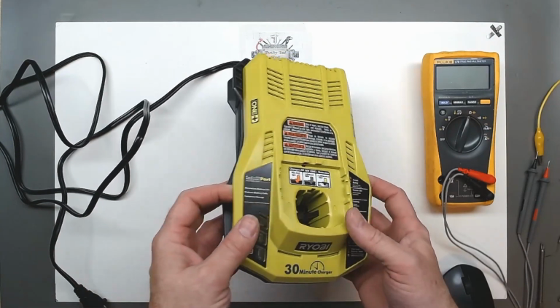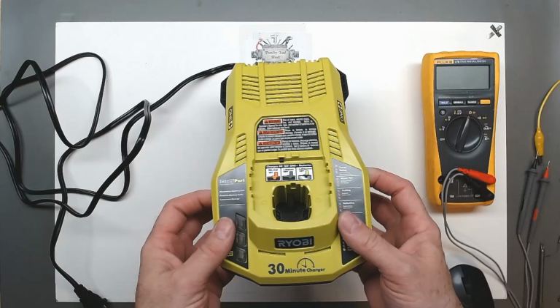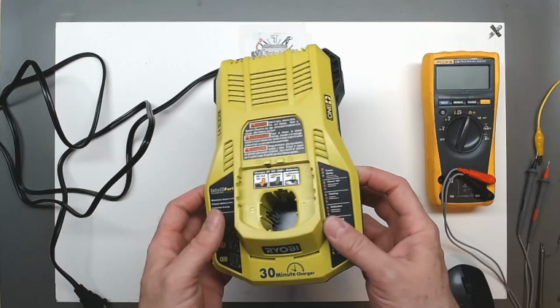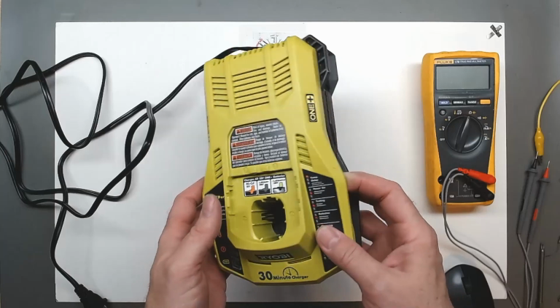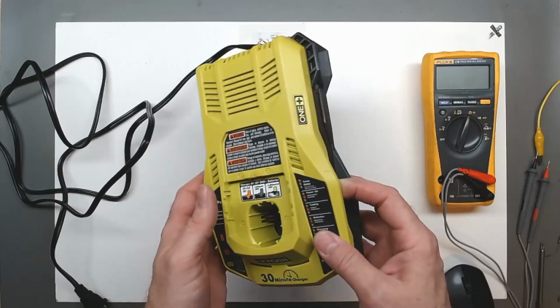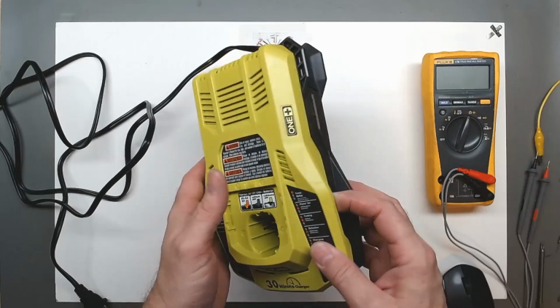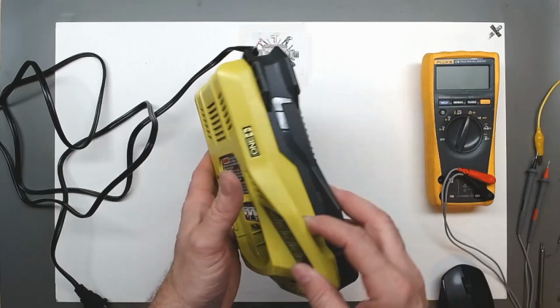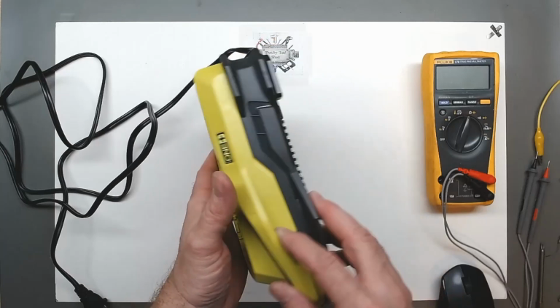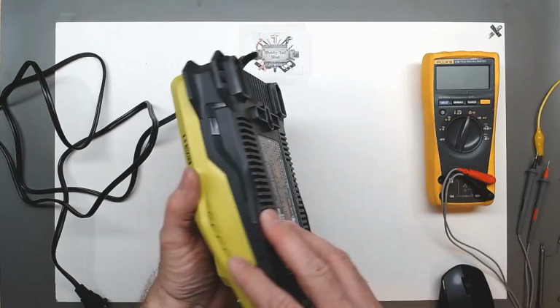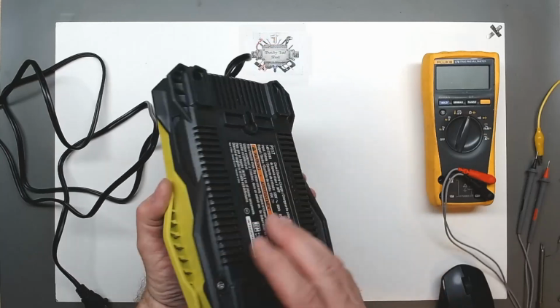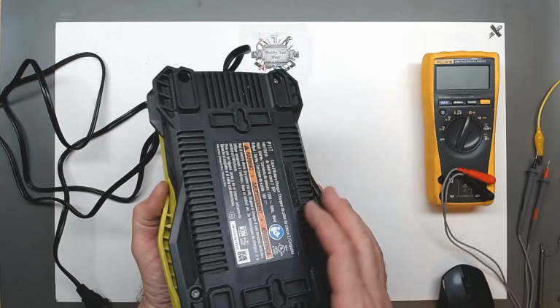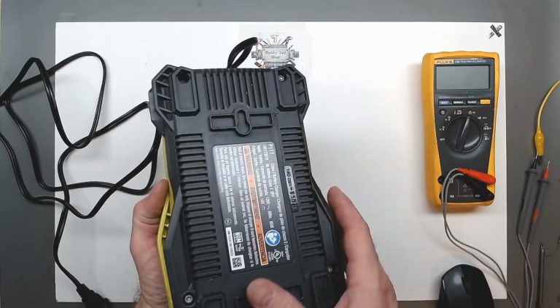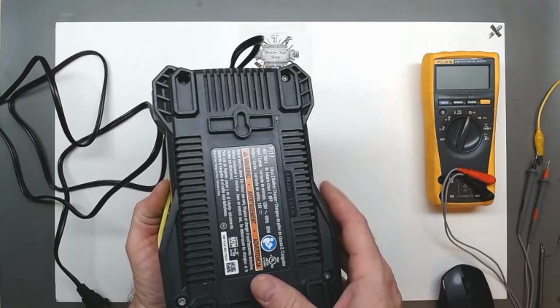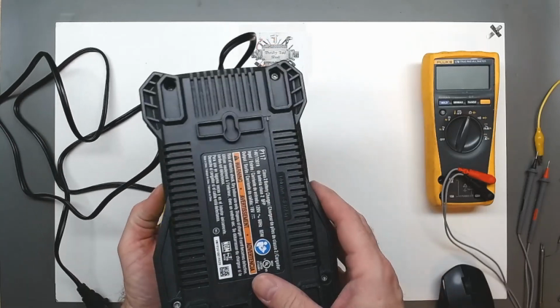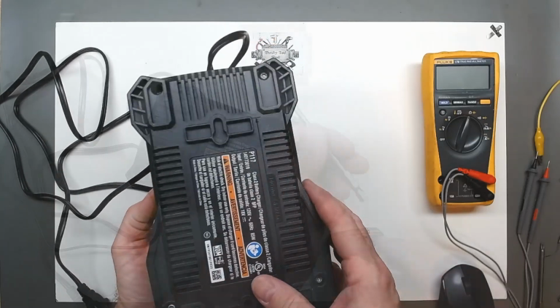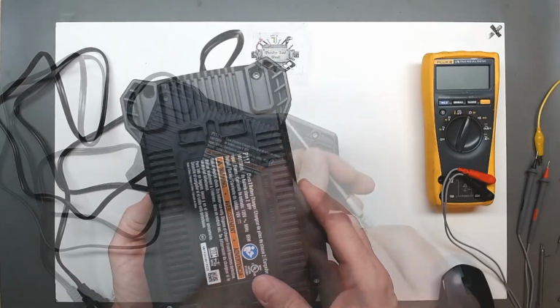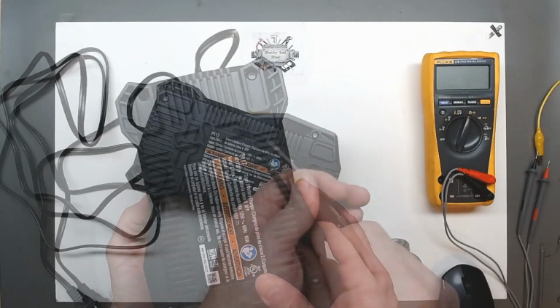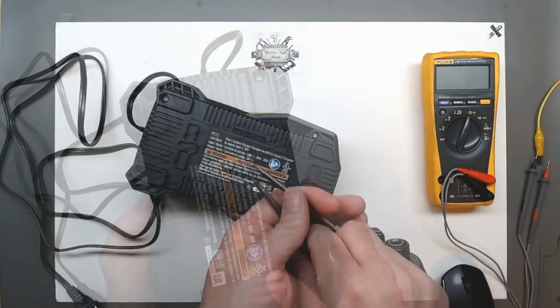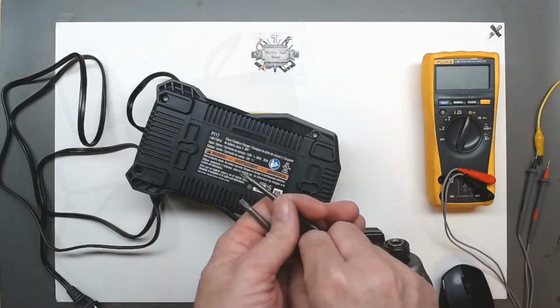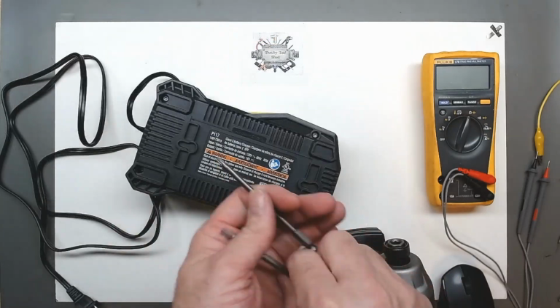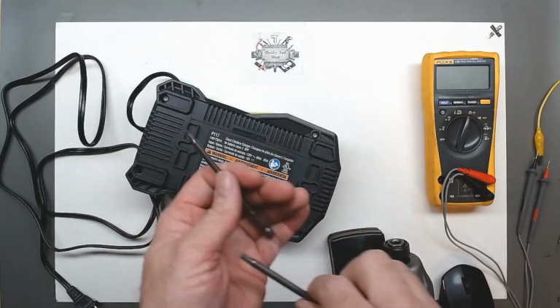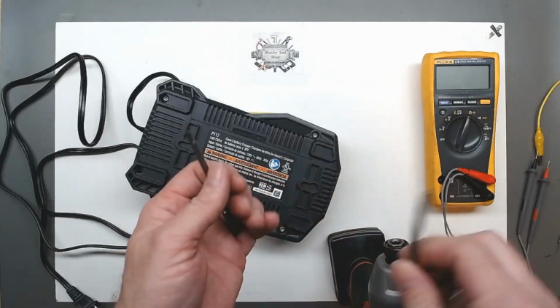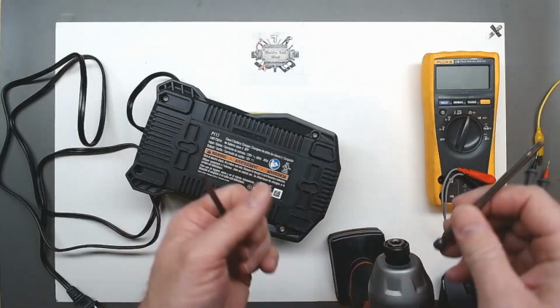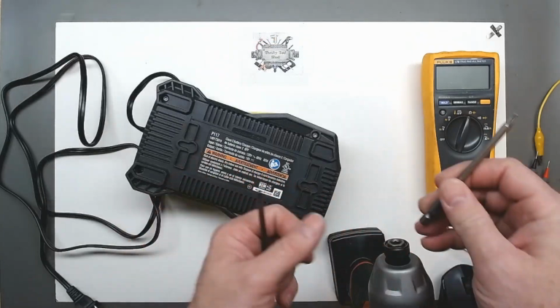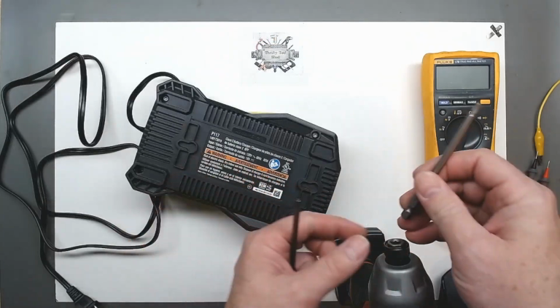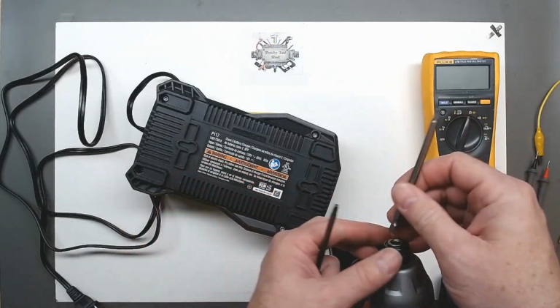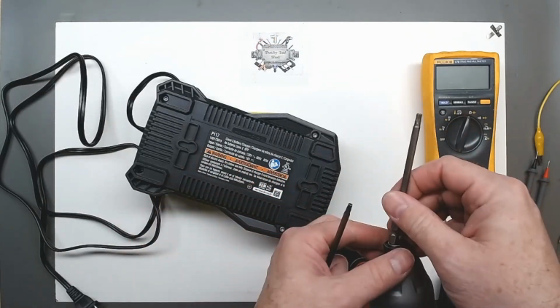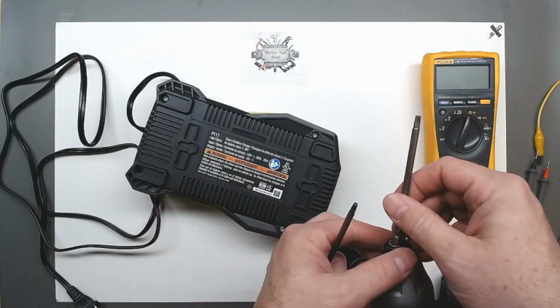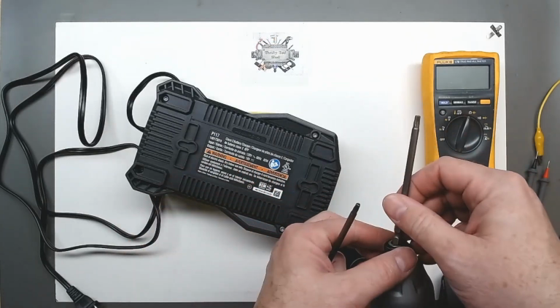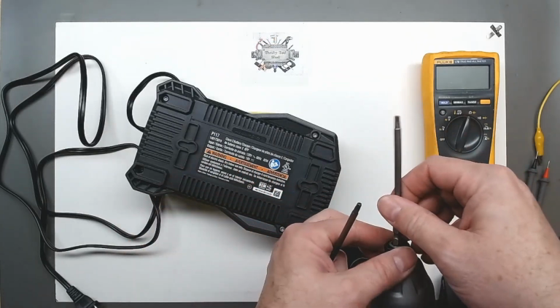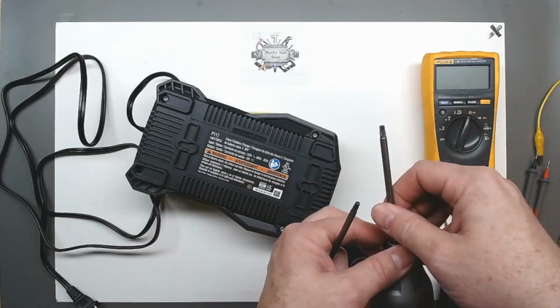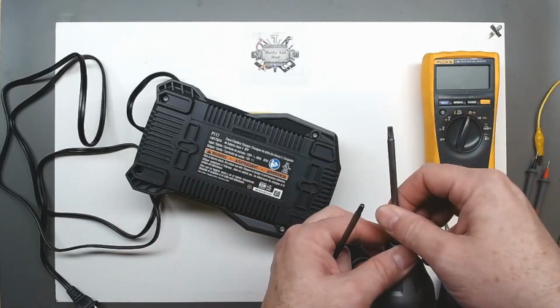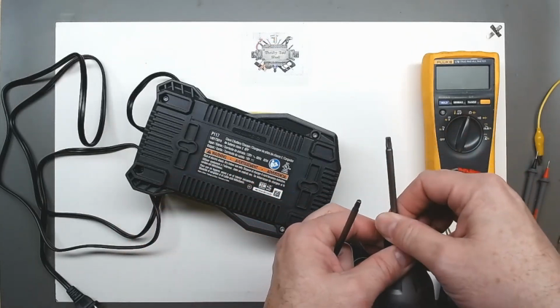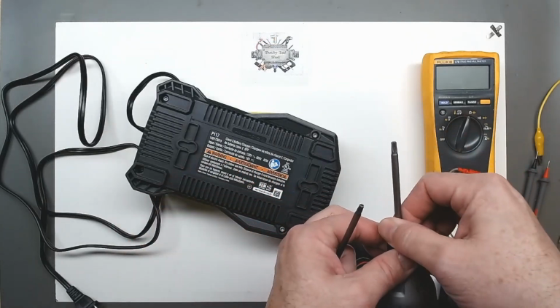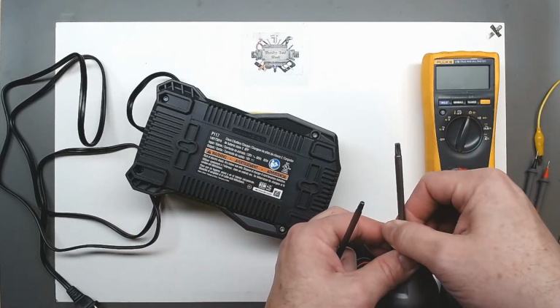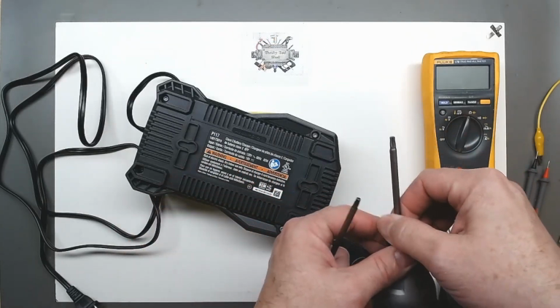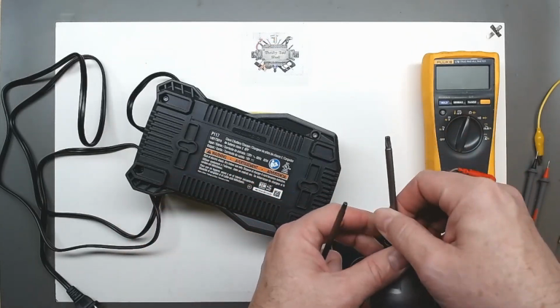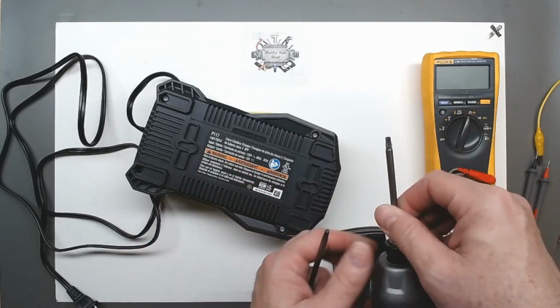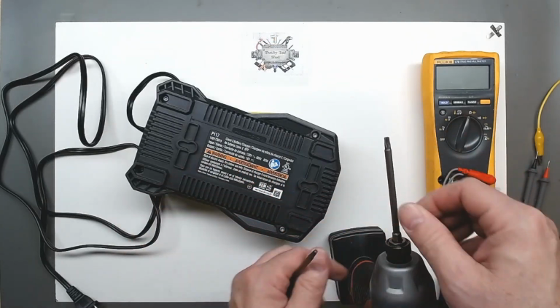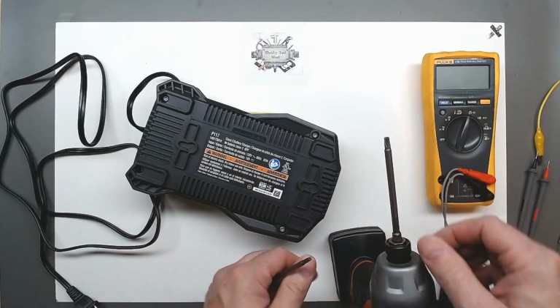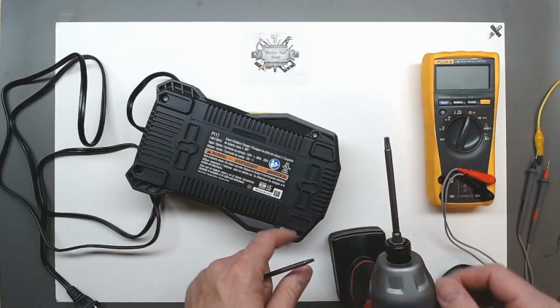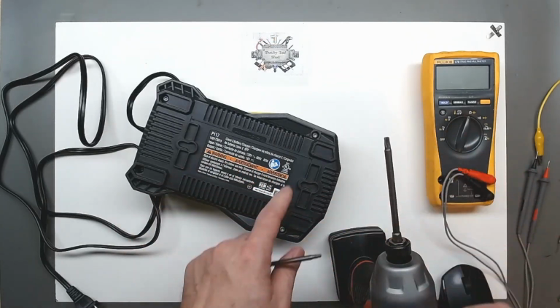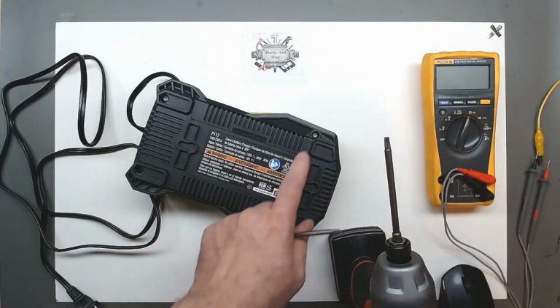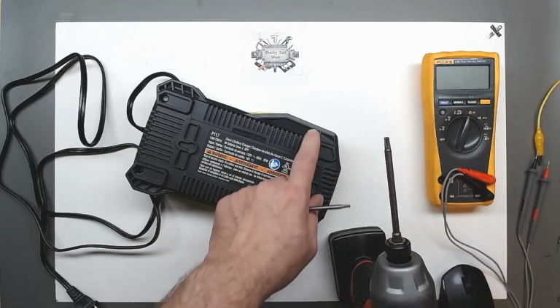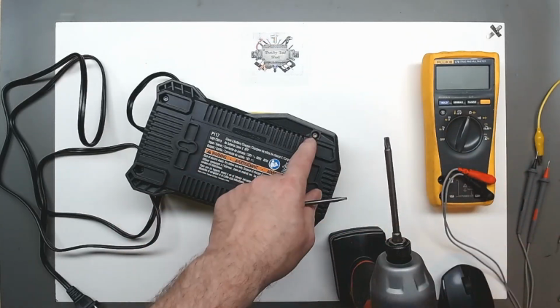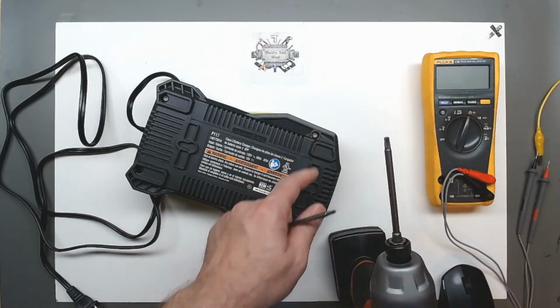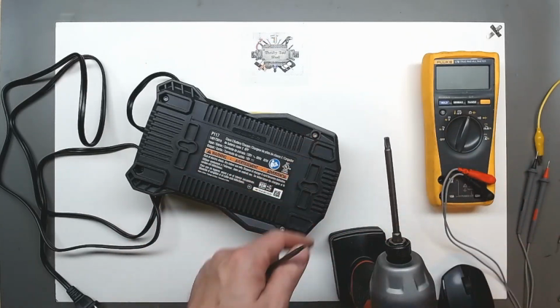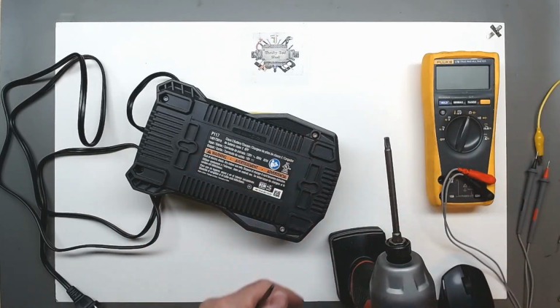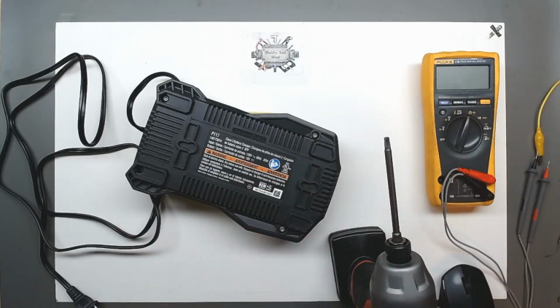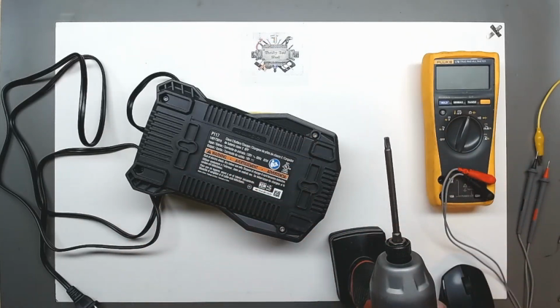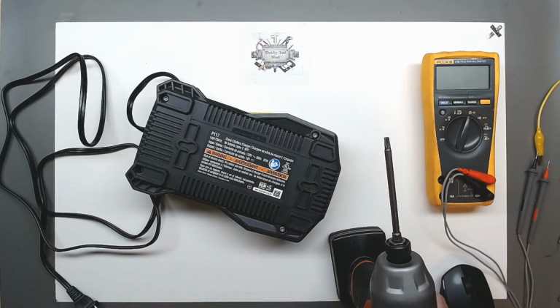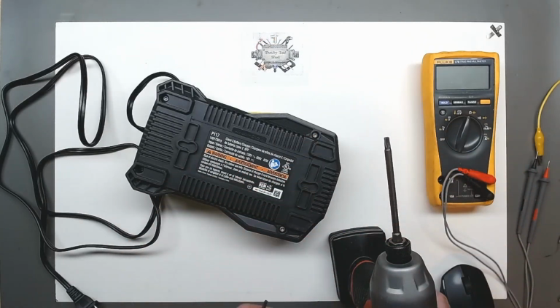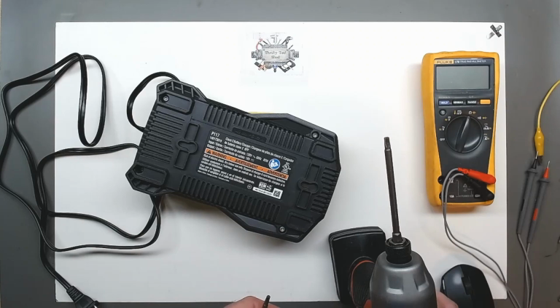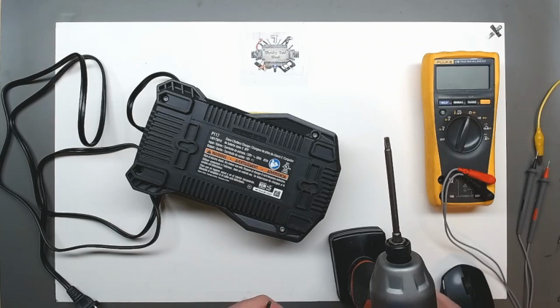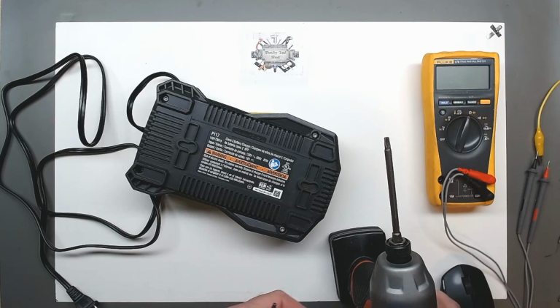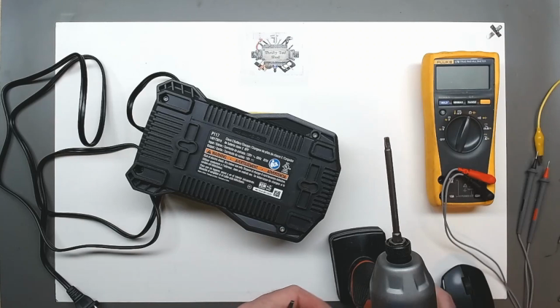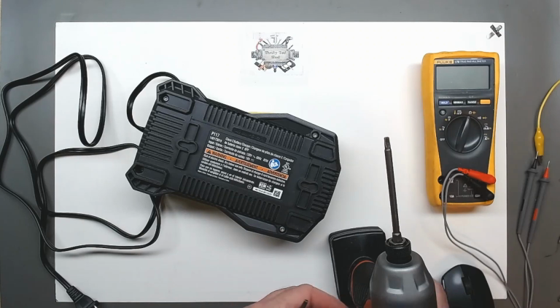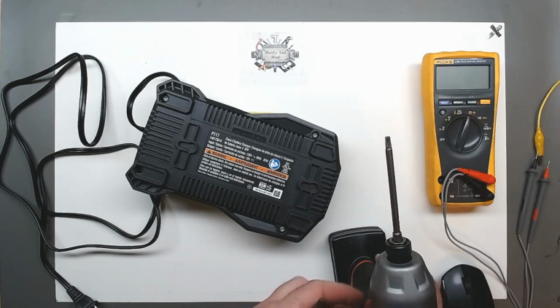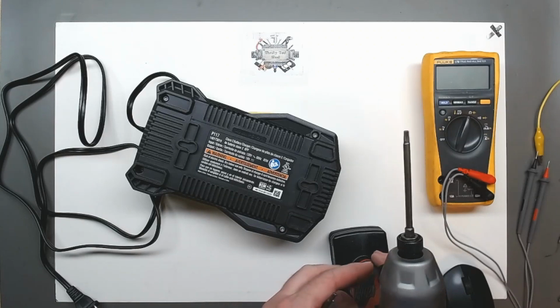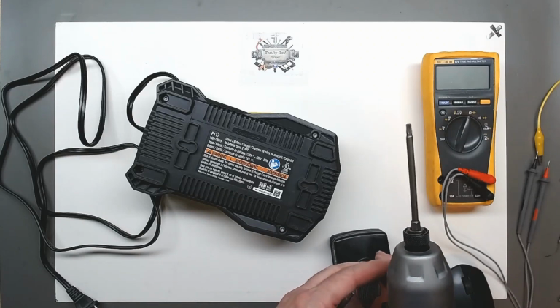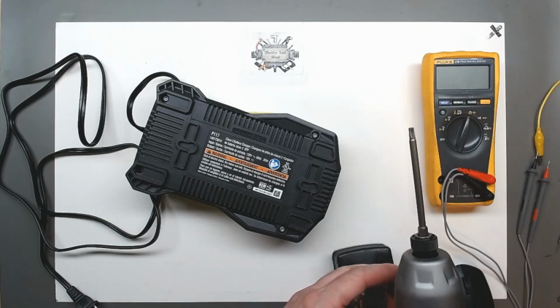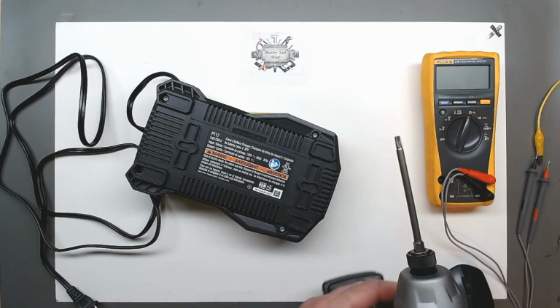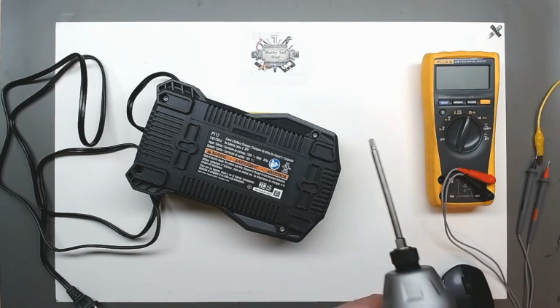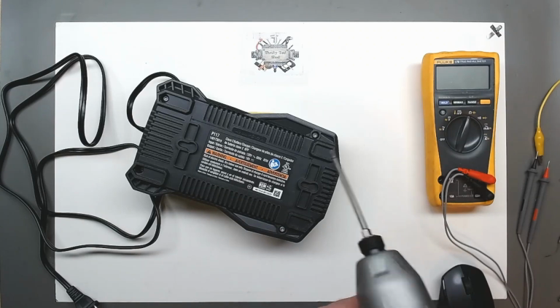Hopefully it's something simple since it looks so new. We'll actually take these four security T20 screws out and we'll be right back.